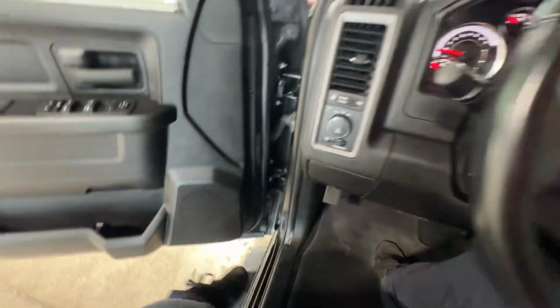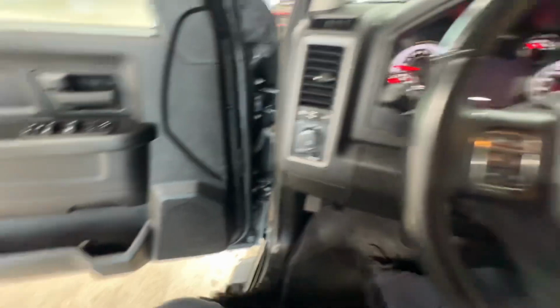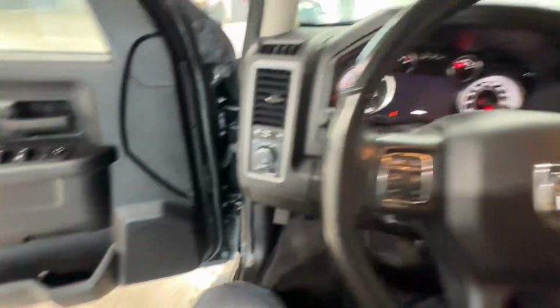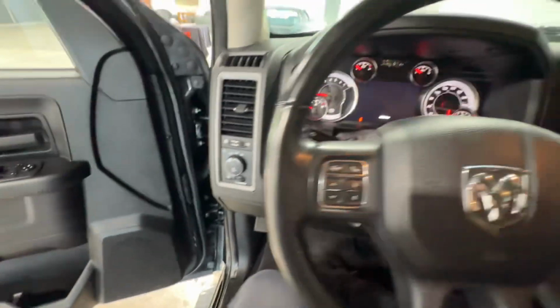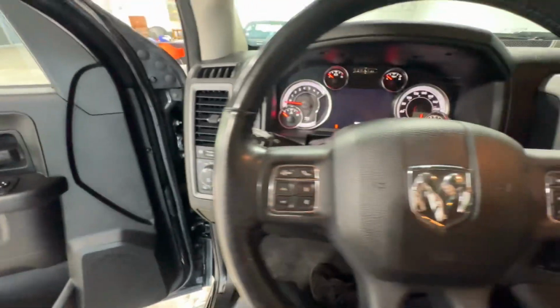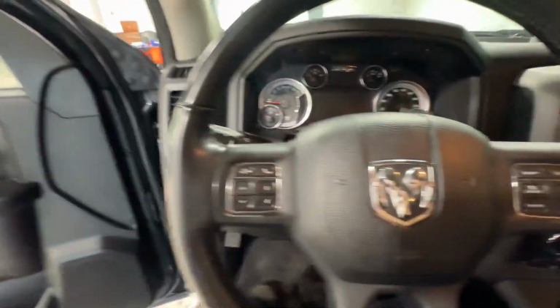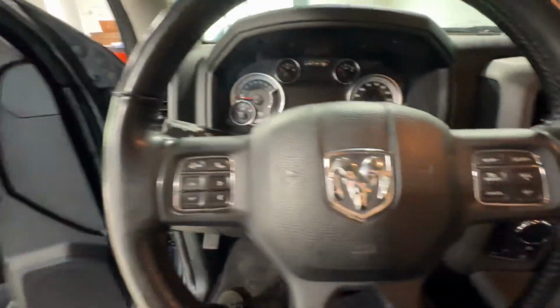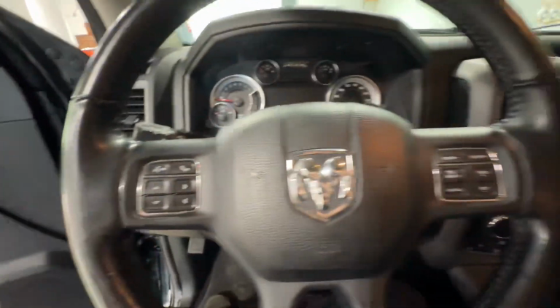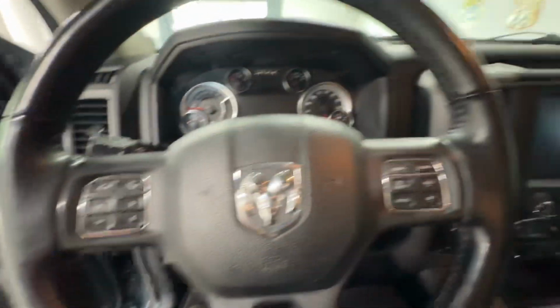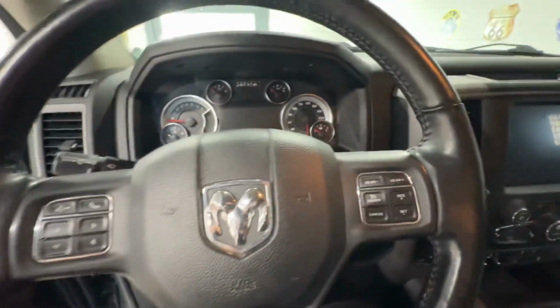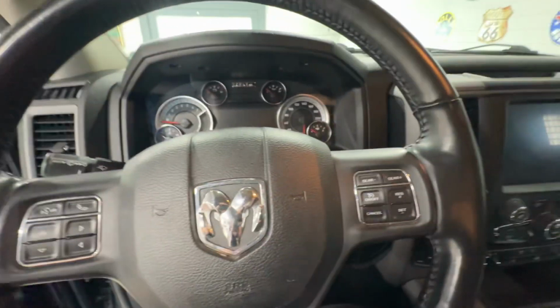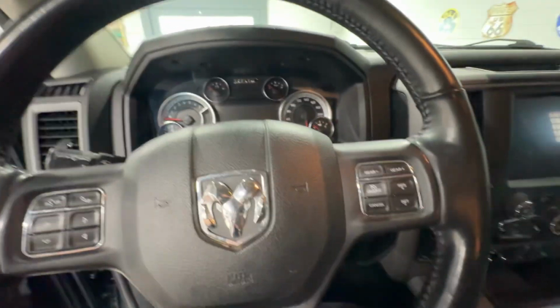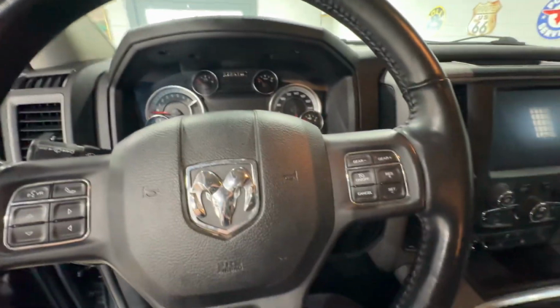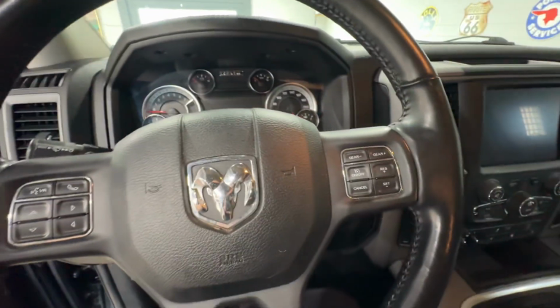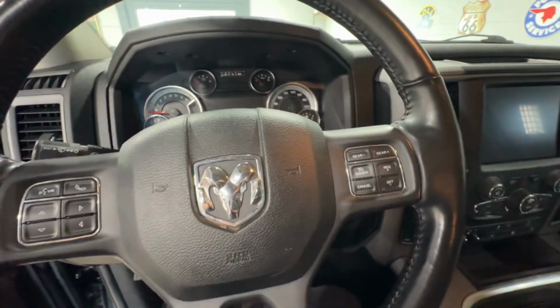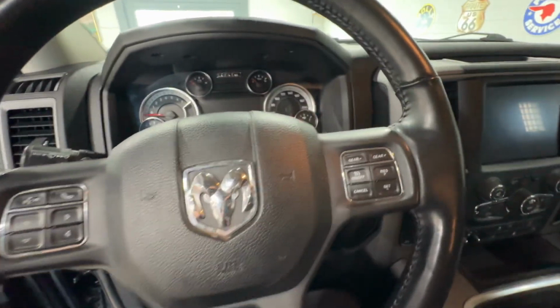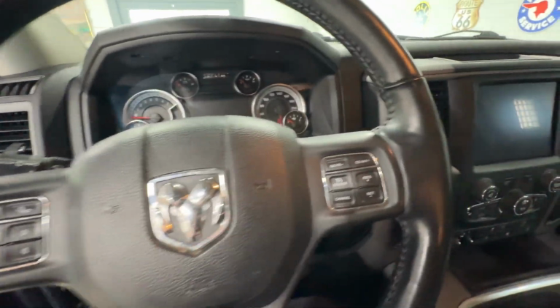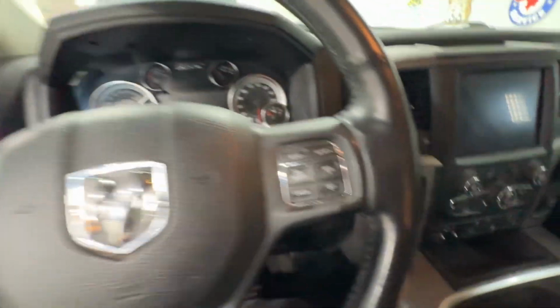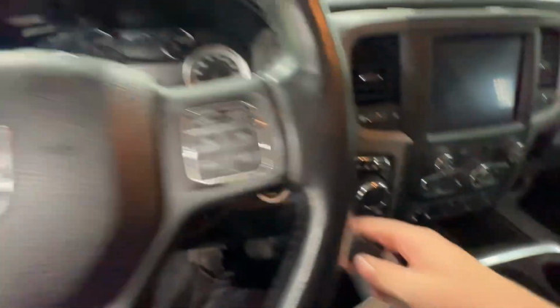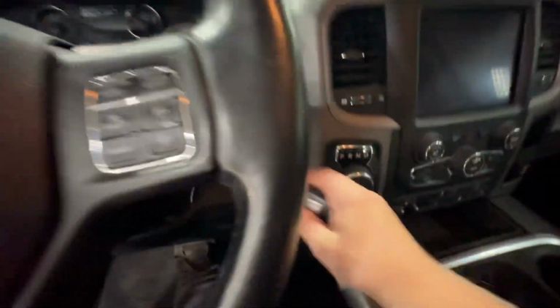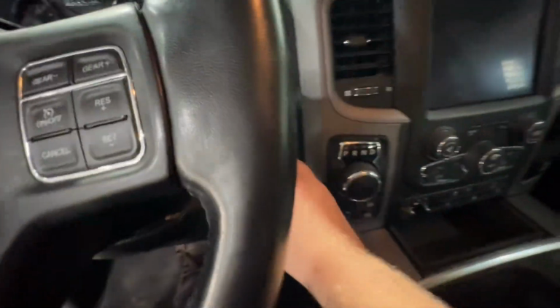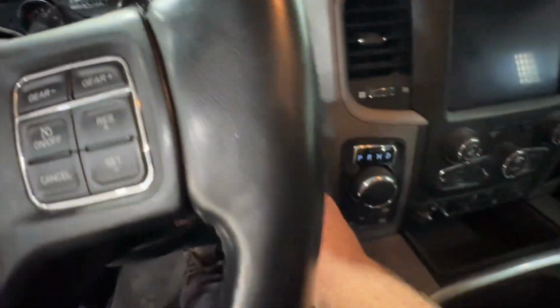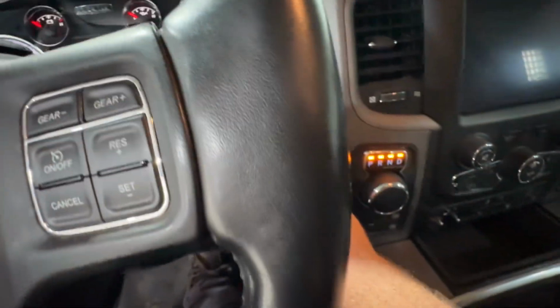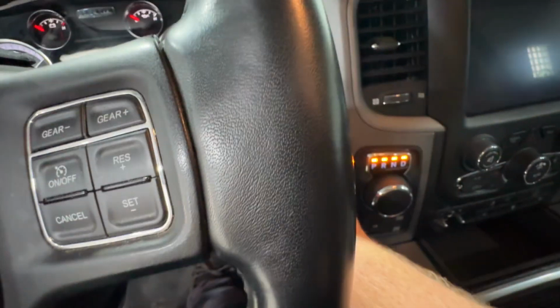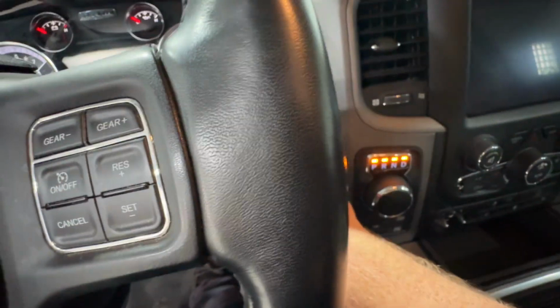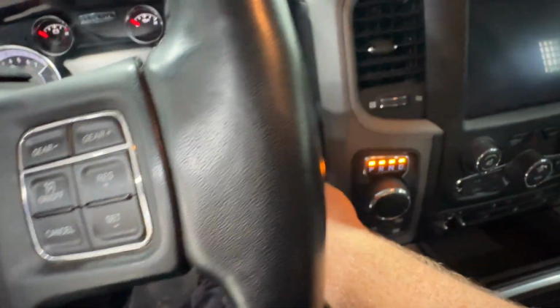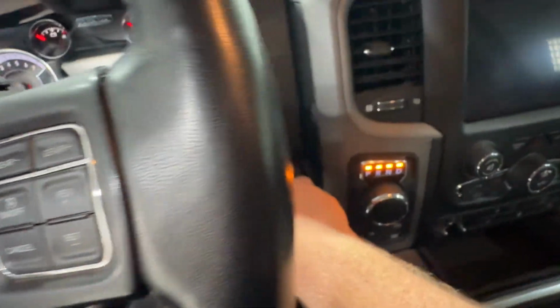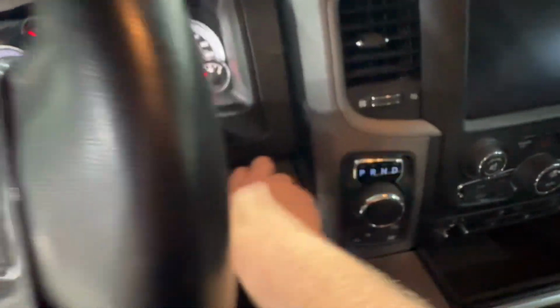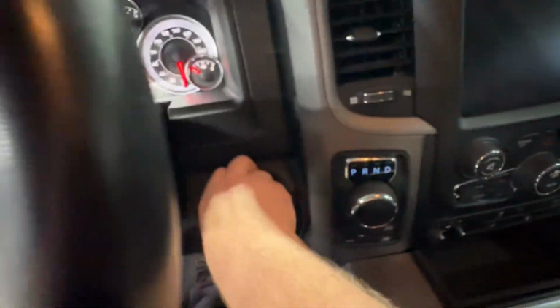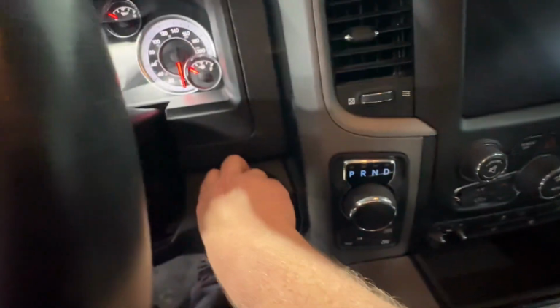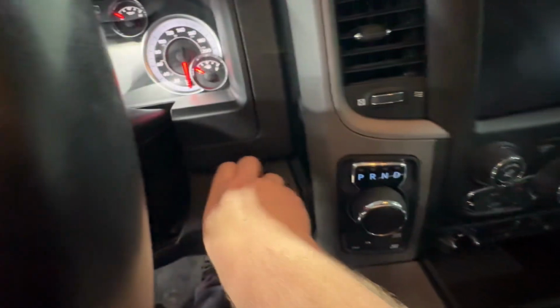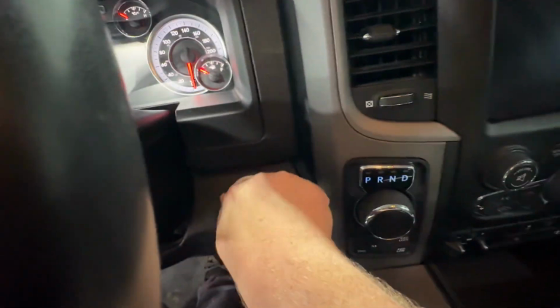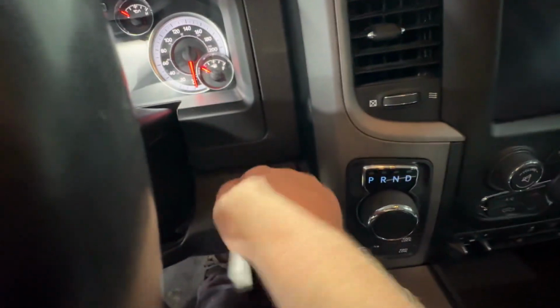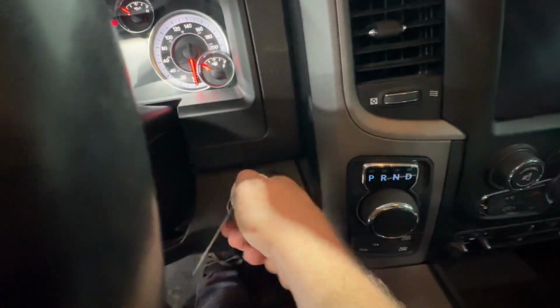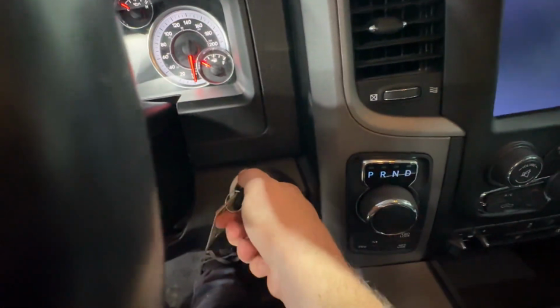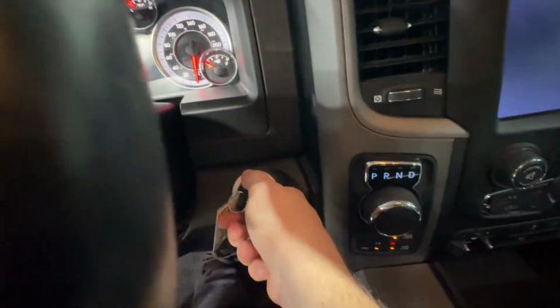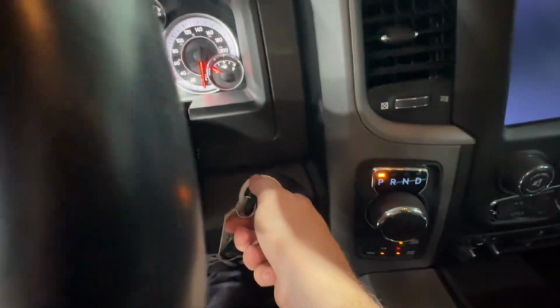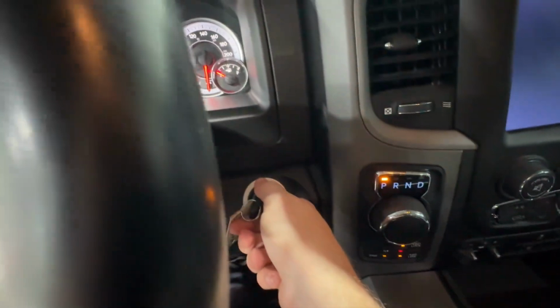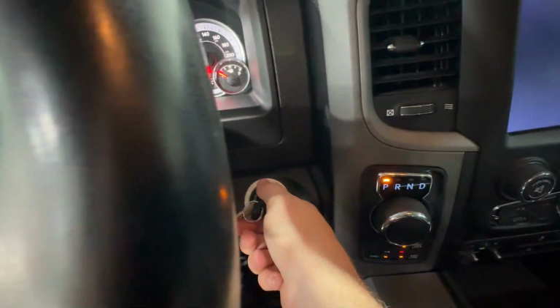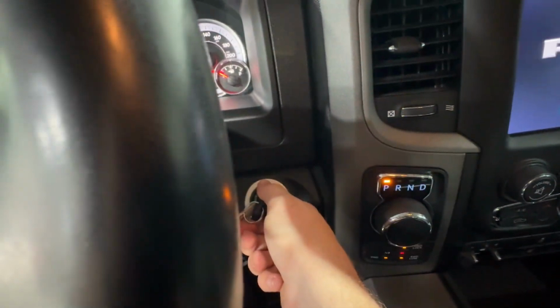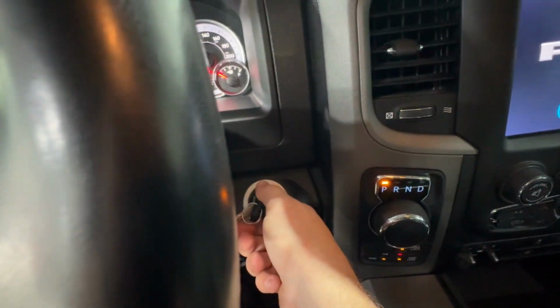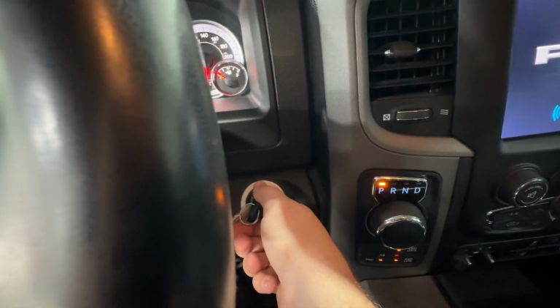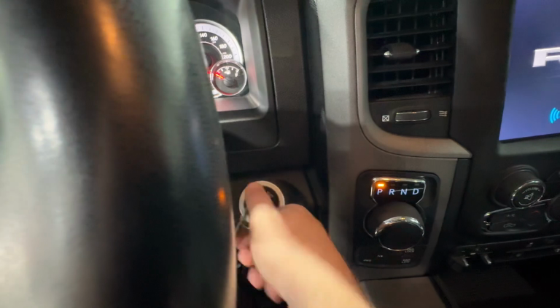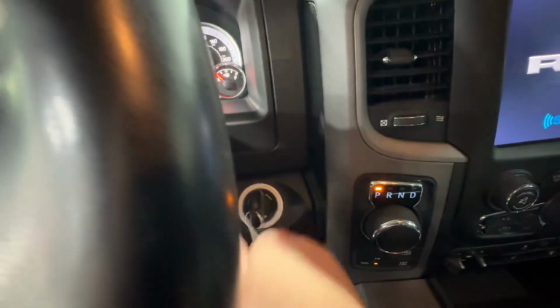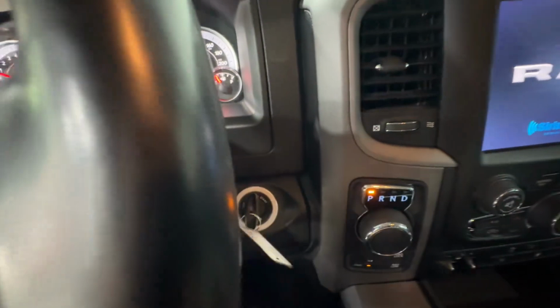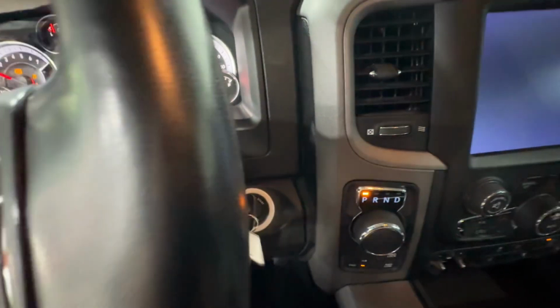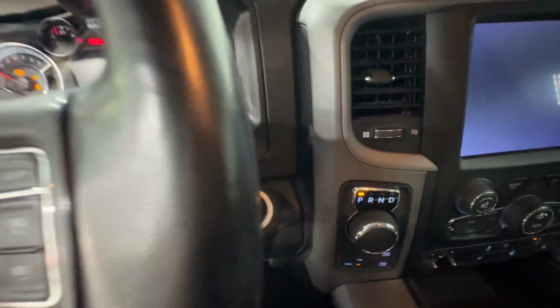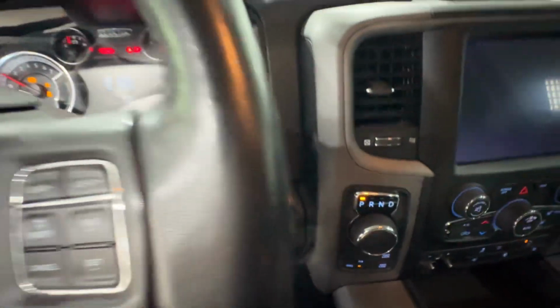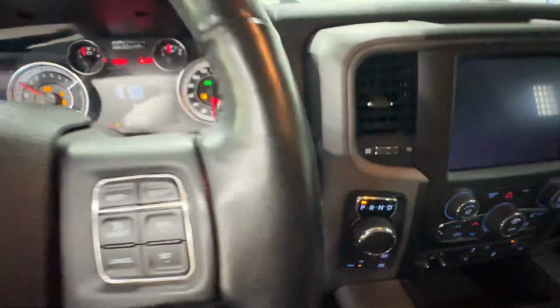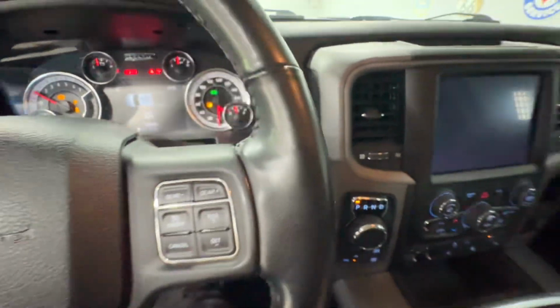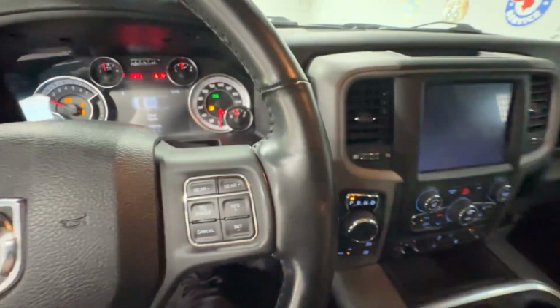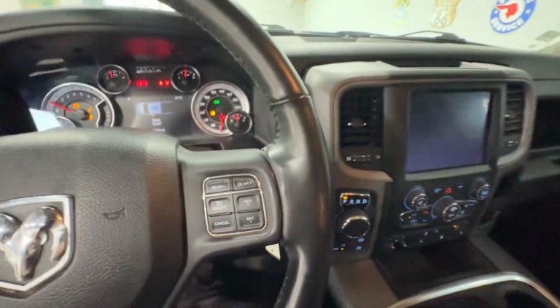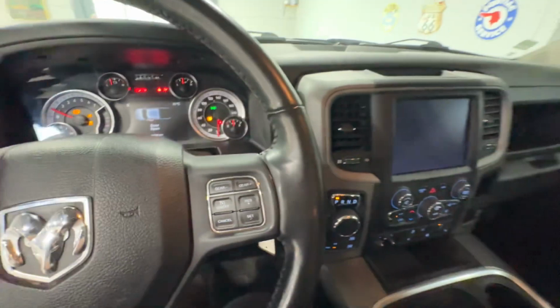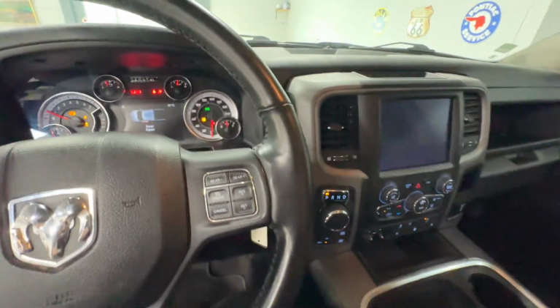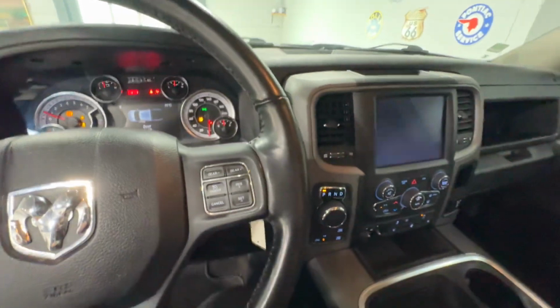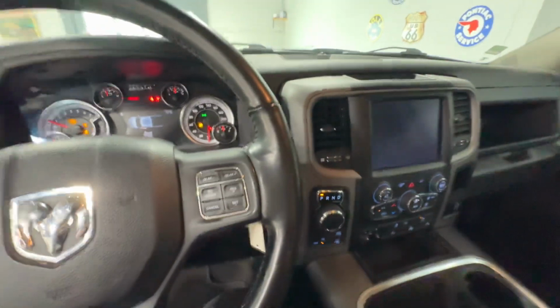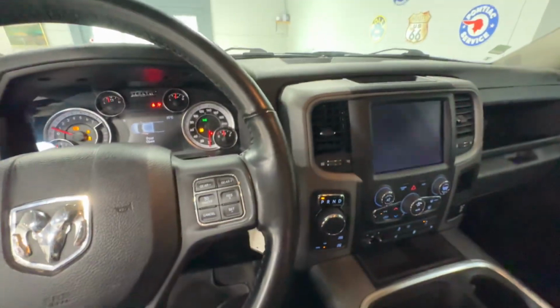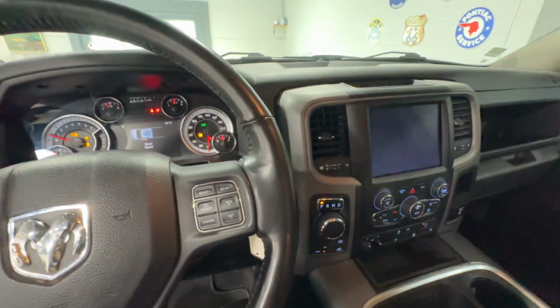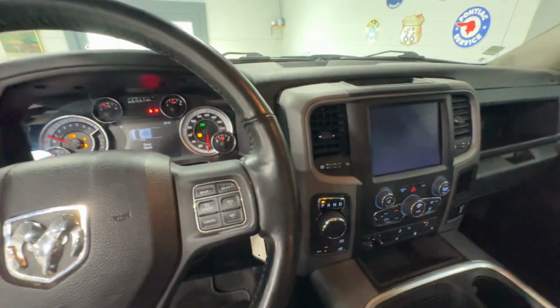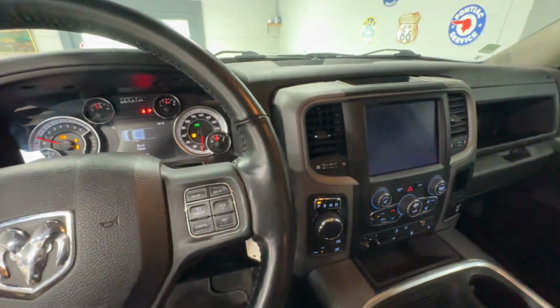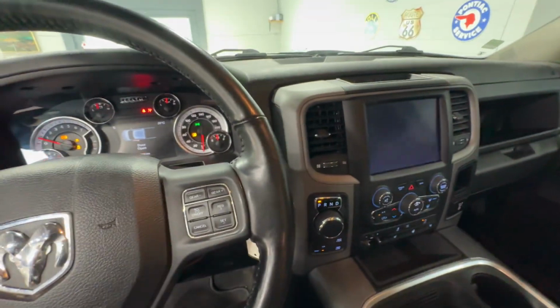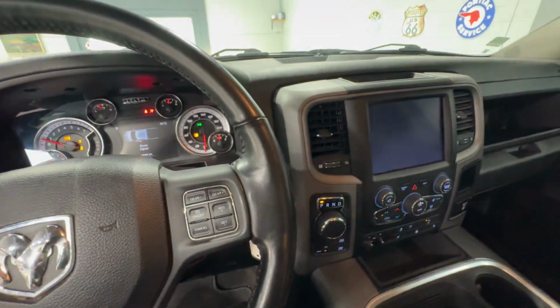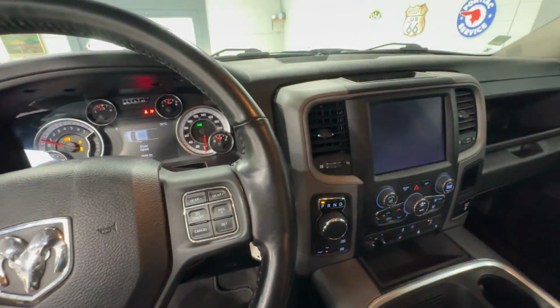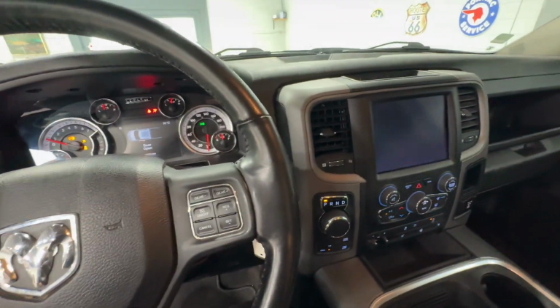Hopping inside, it is your traditional Dodge key start here. Turn it over and everything will roar to life.